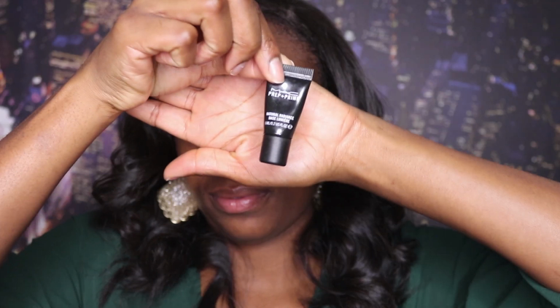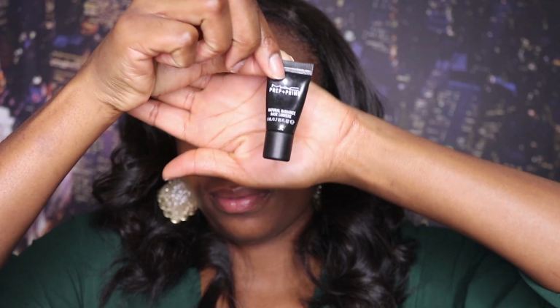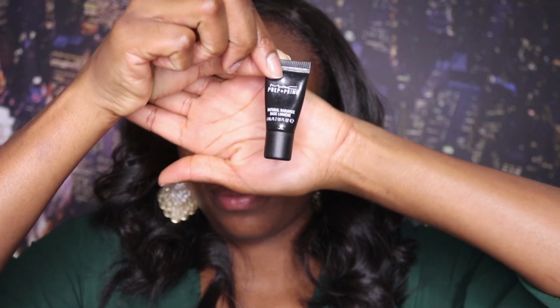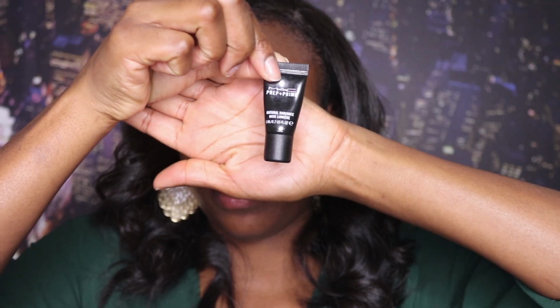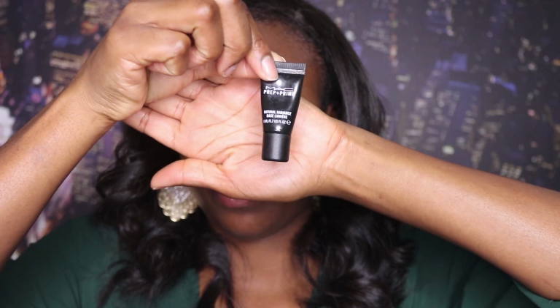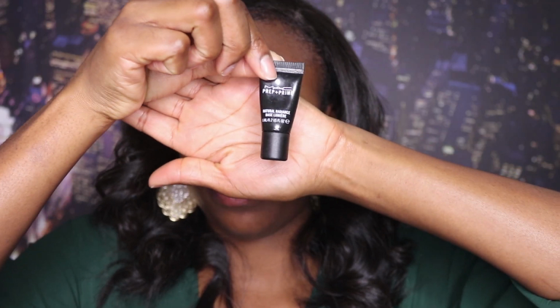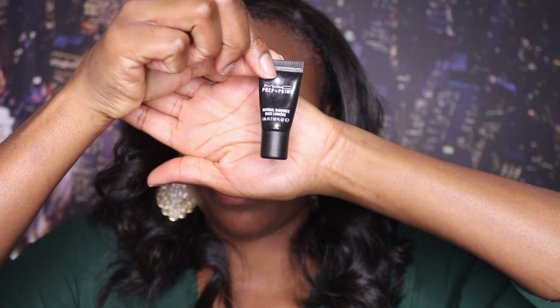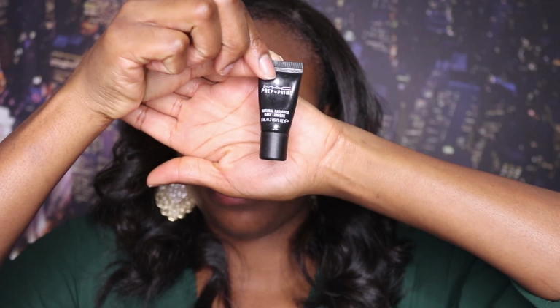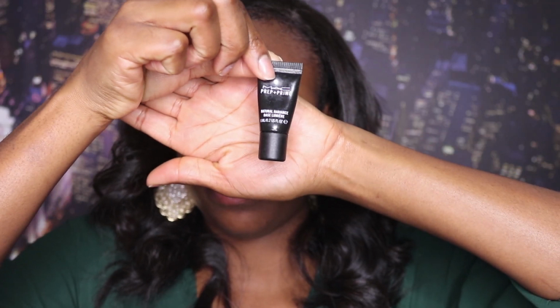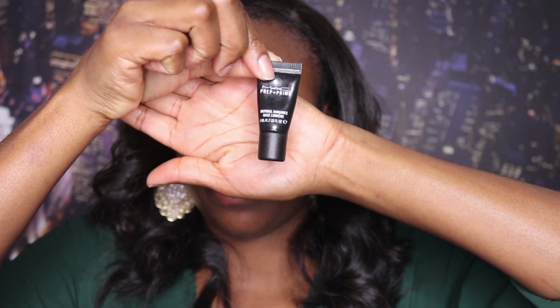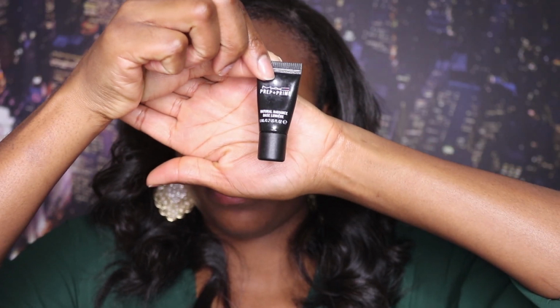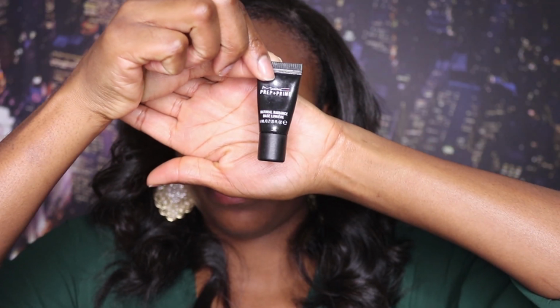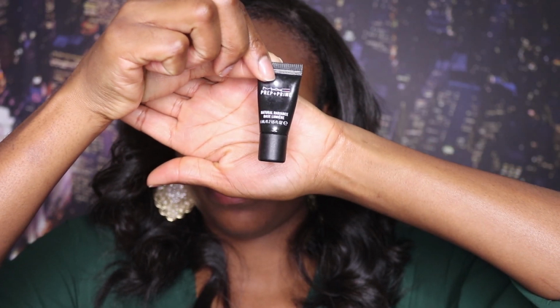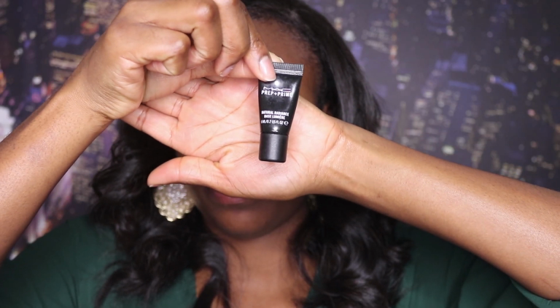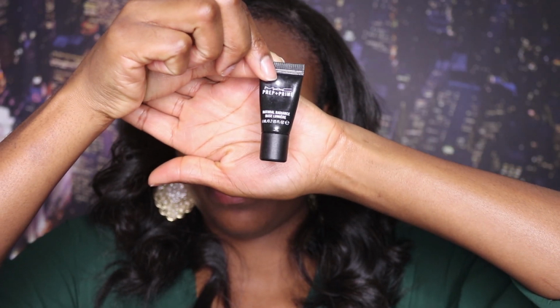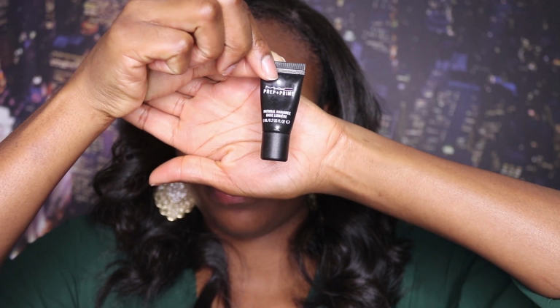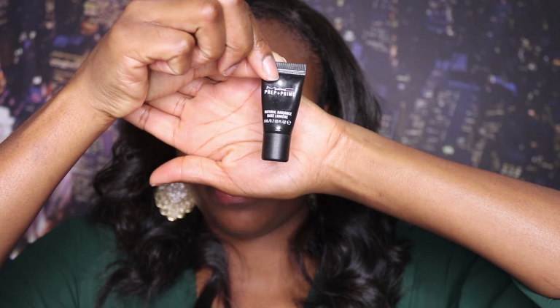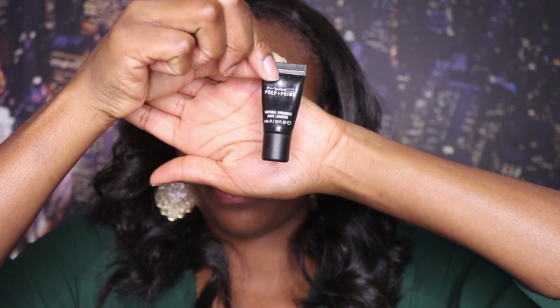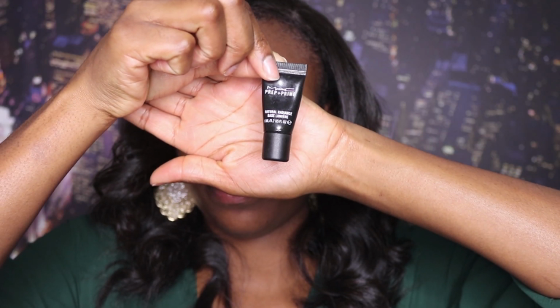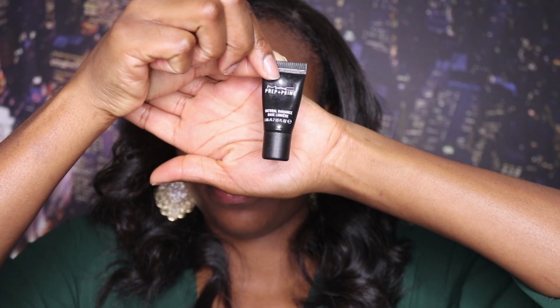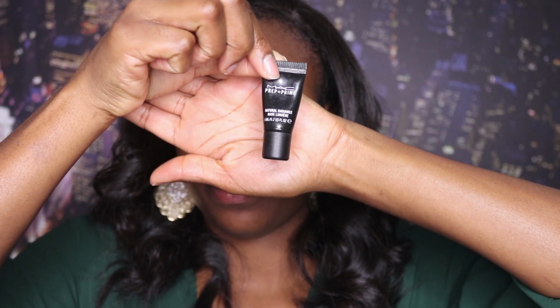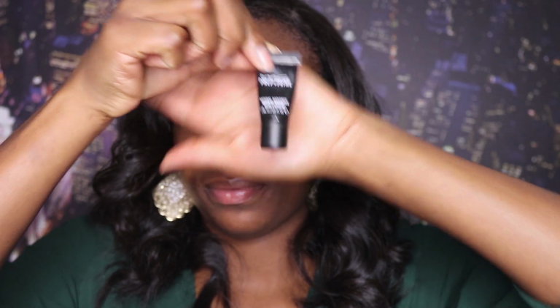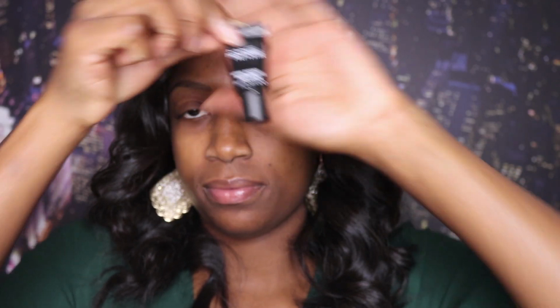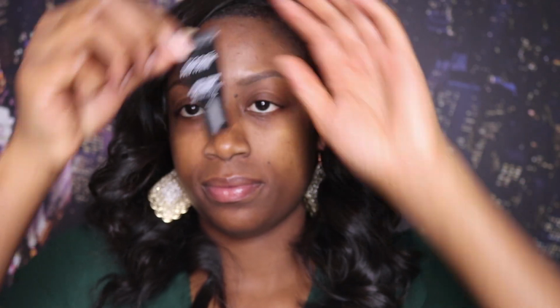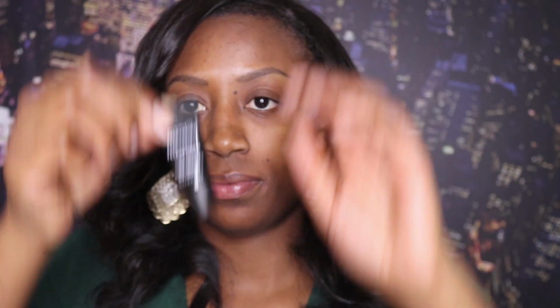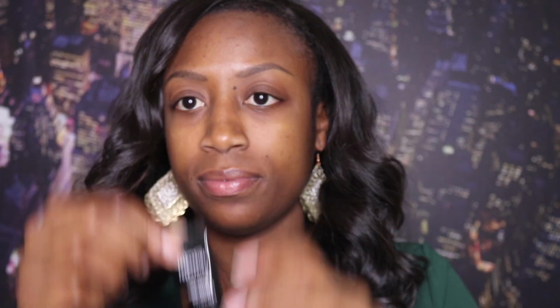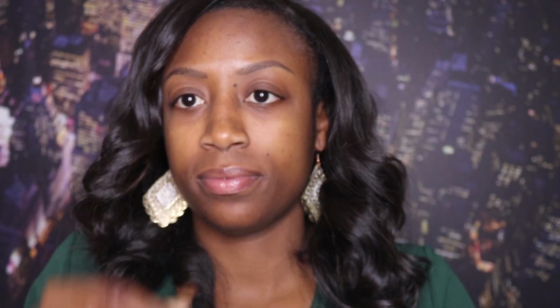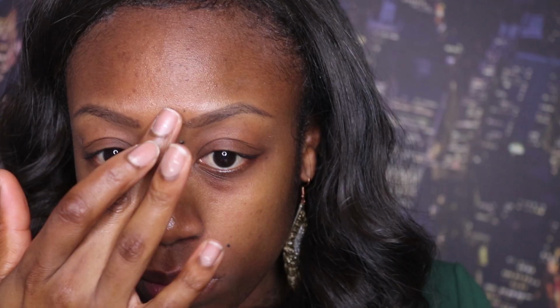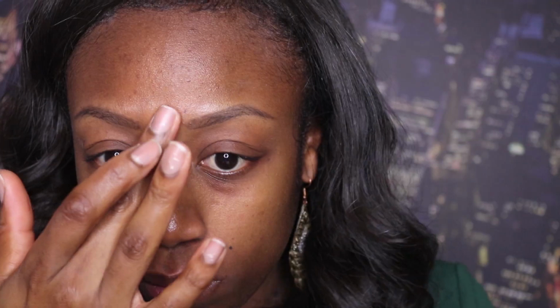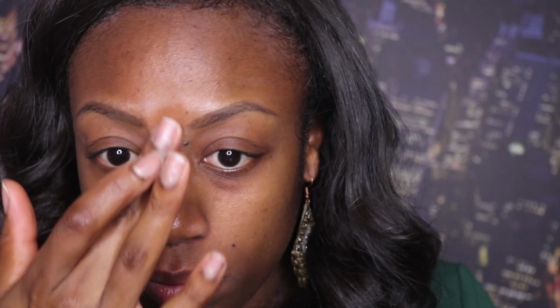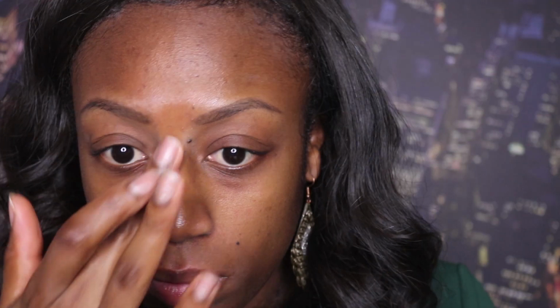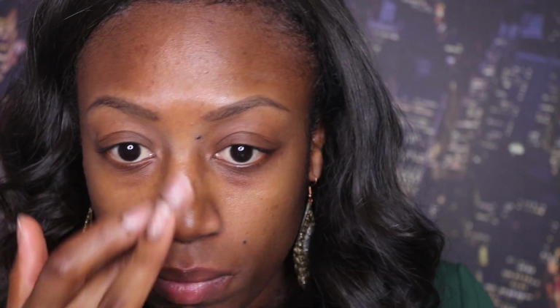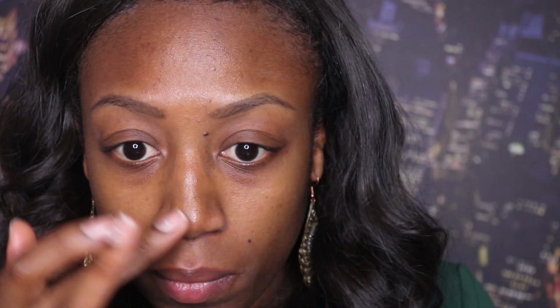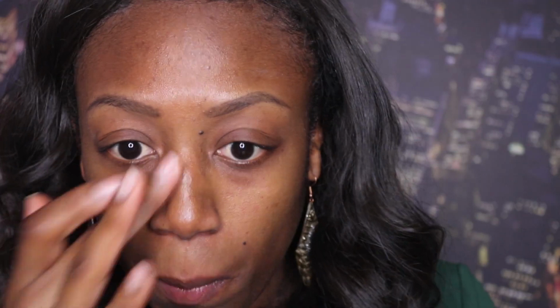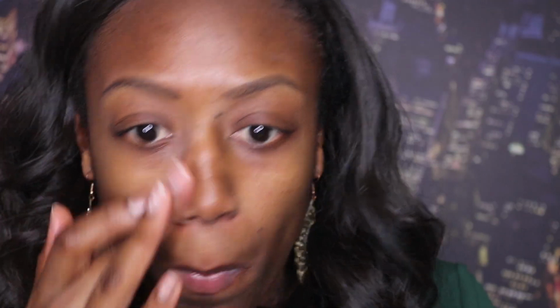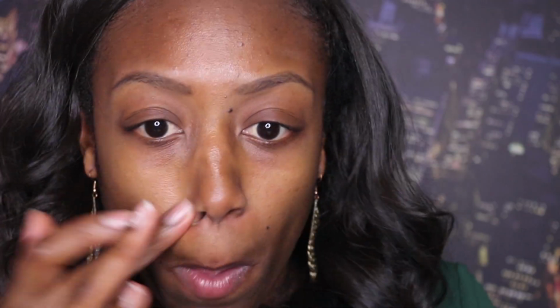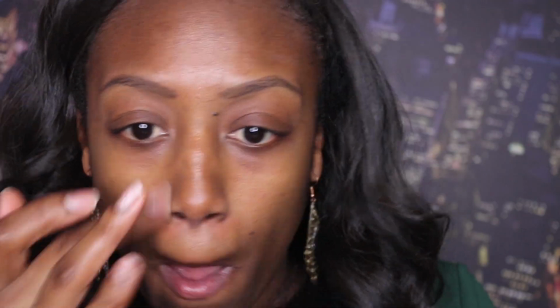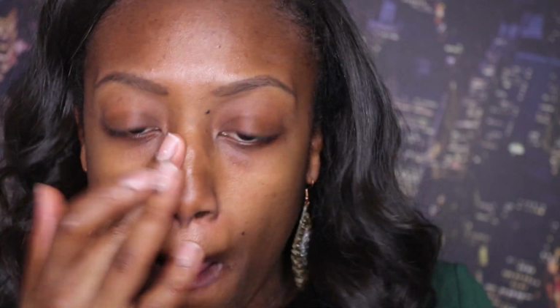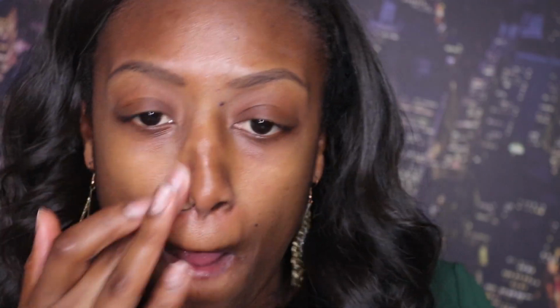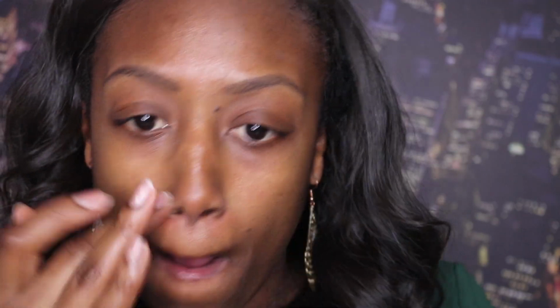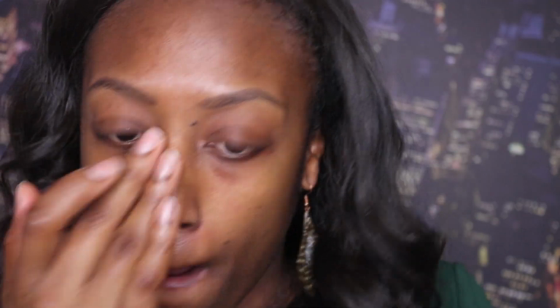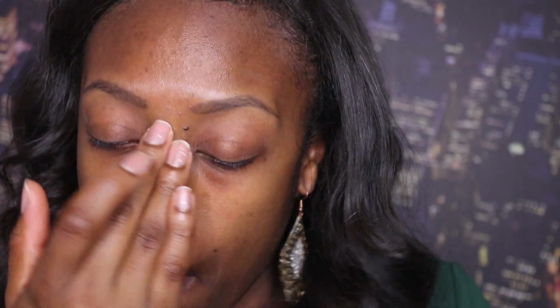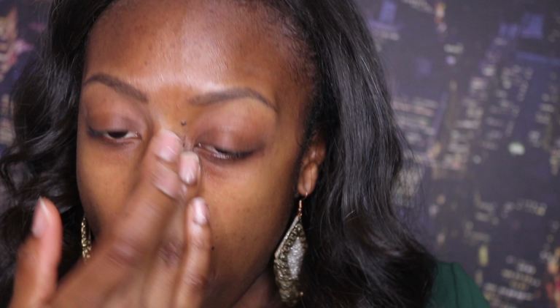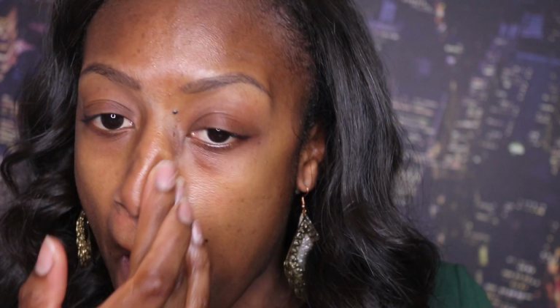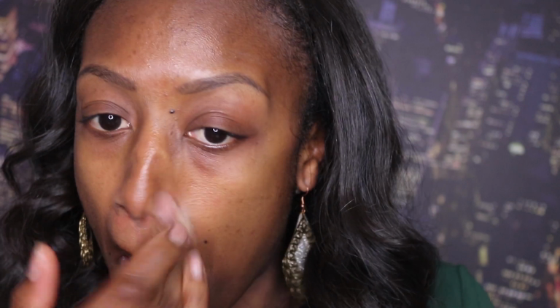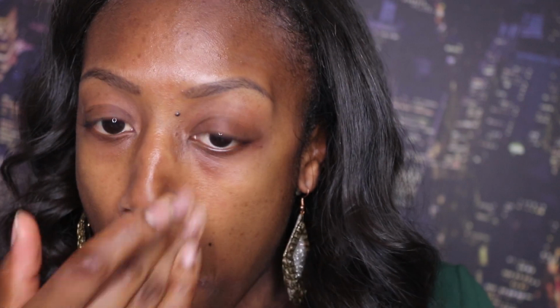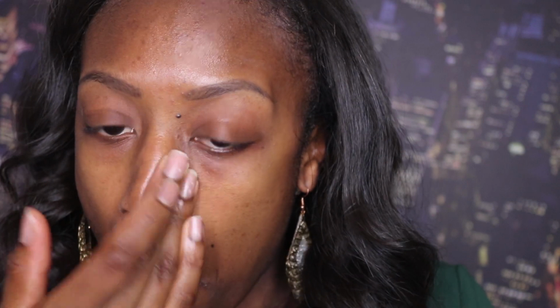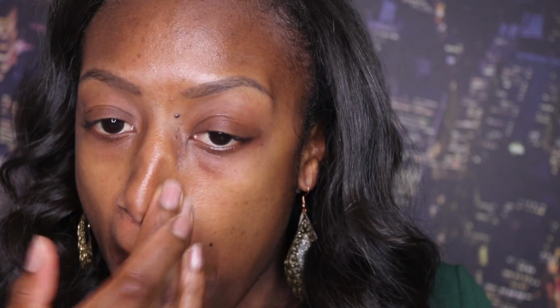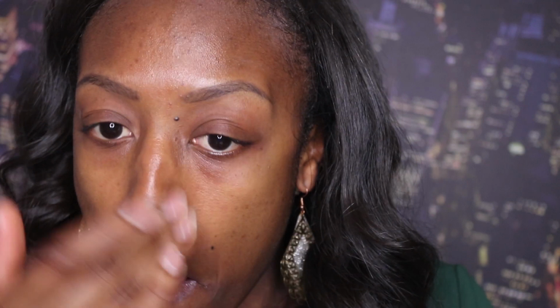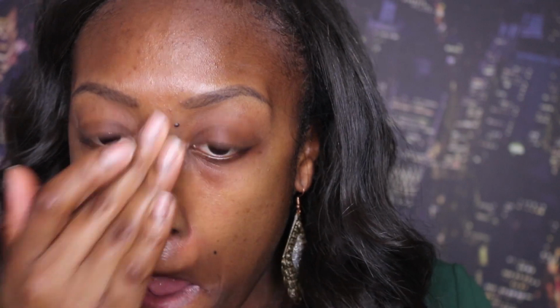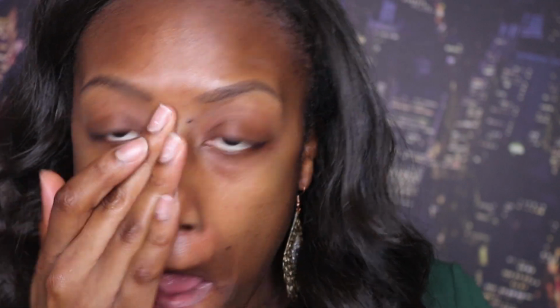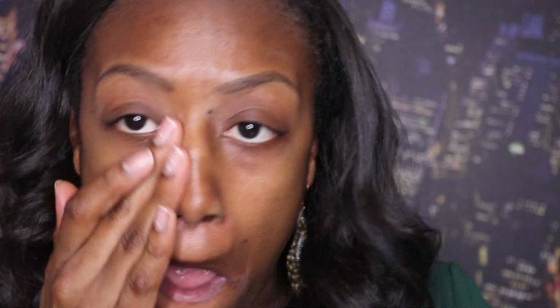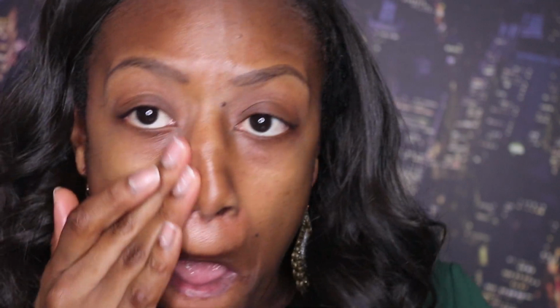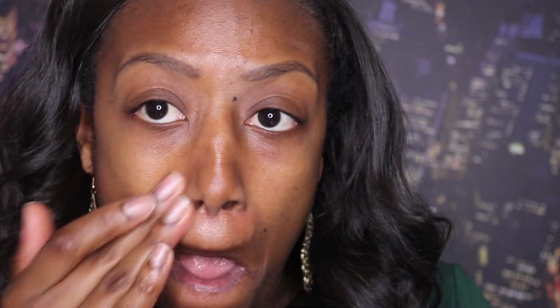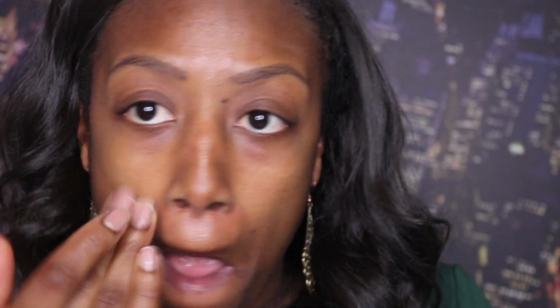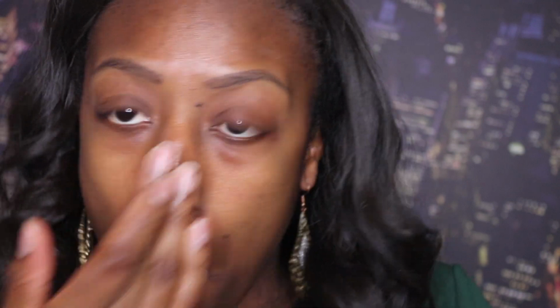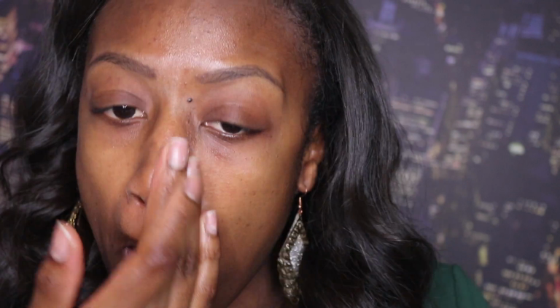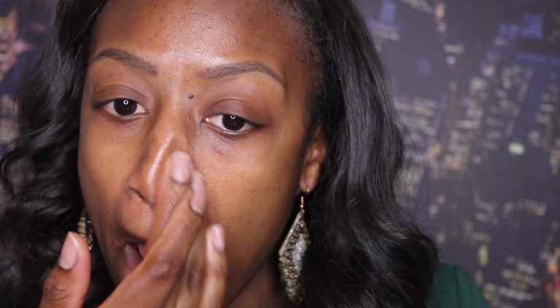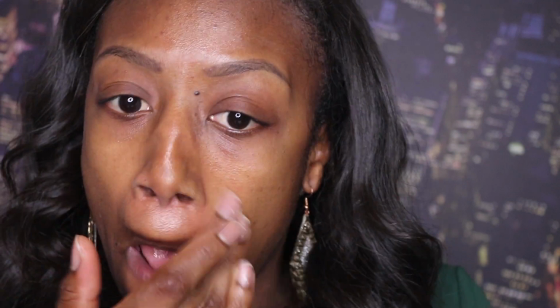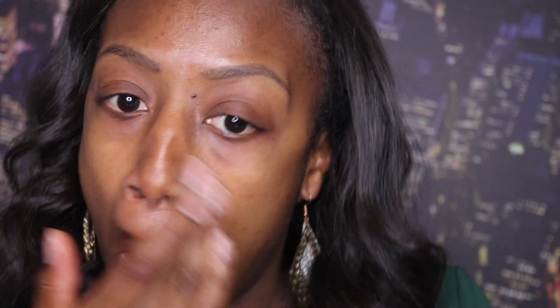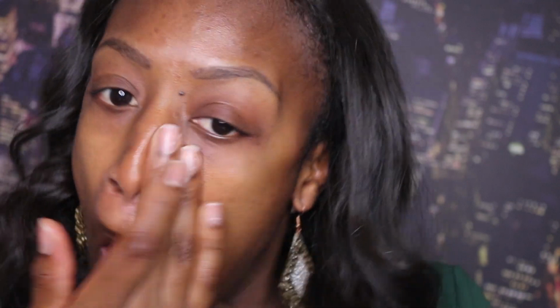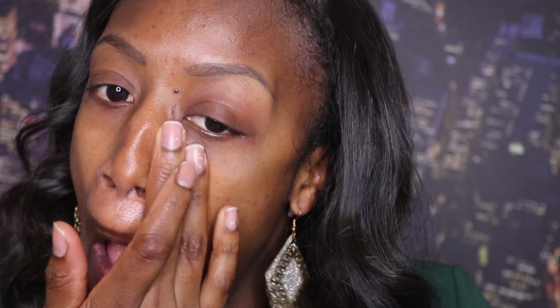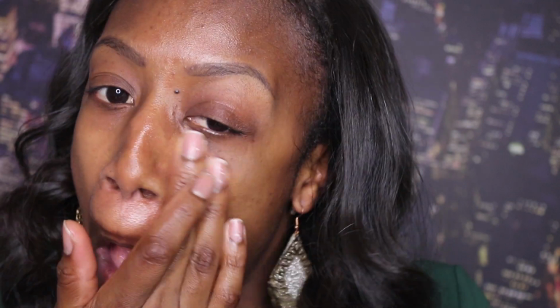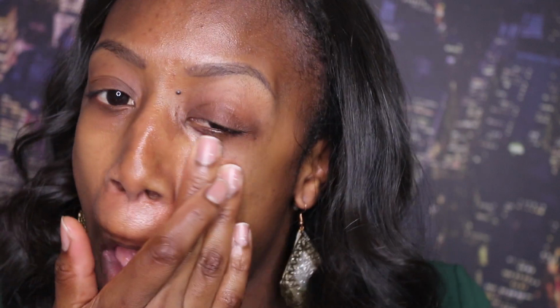Starting off, I'm using this primer from MAC, and I'm just going to spread that evenly to my face to create that blank canvas.